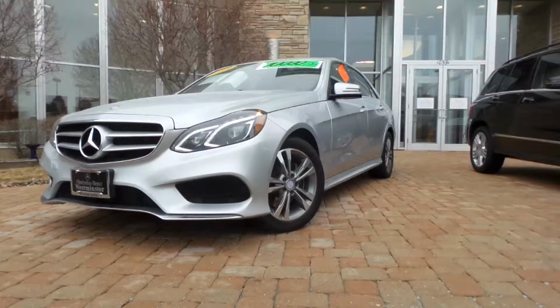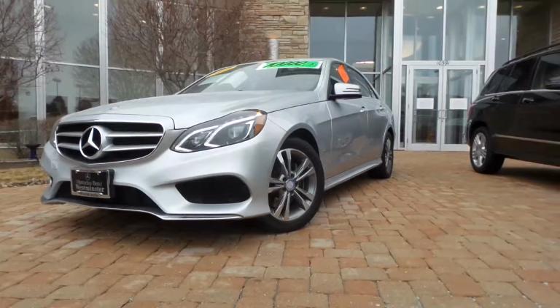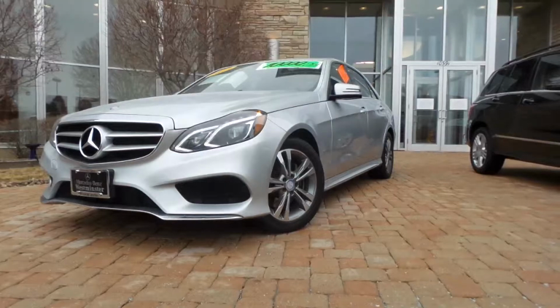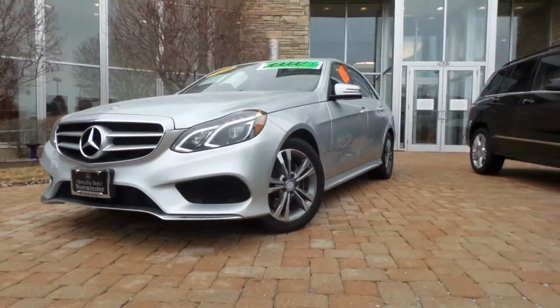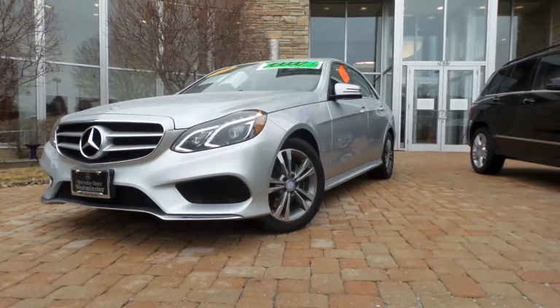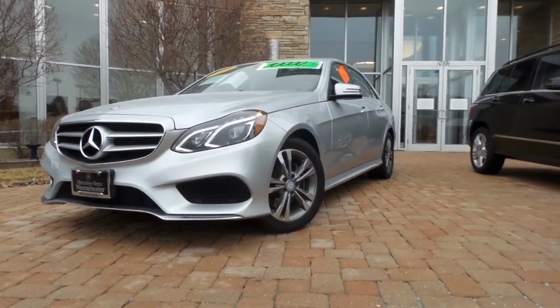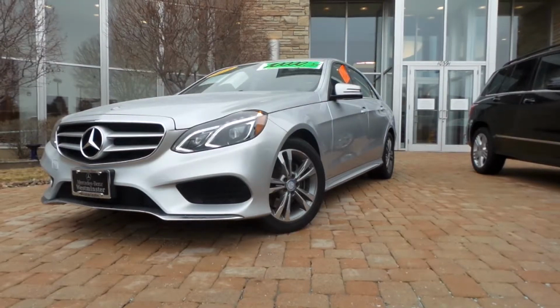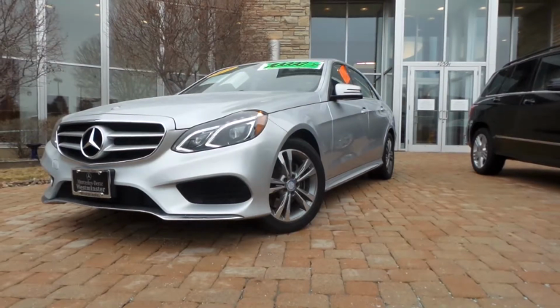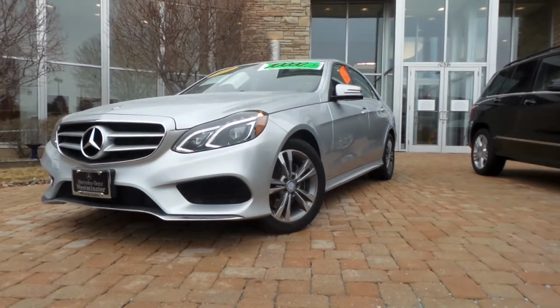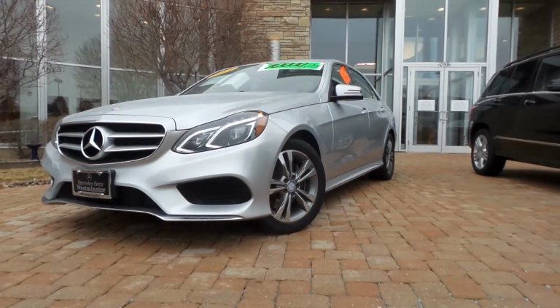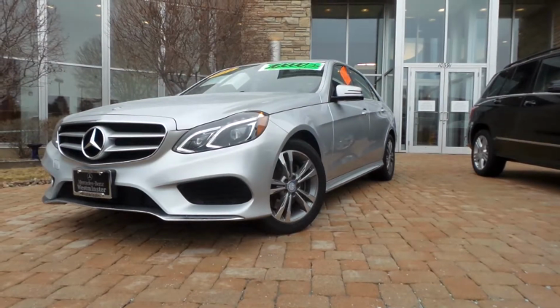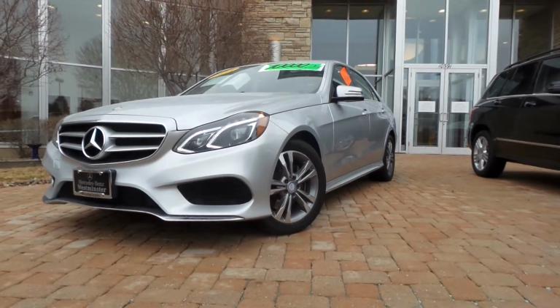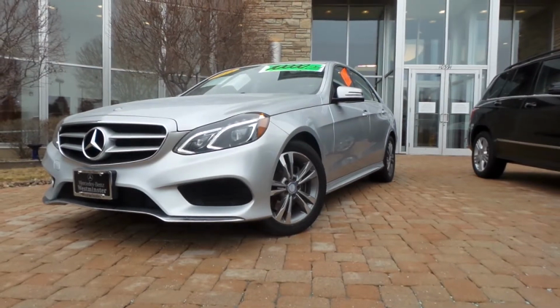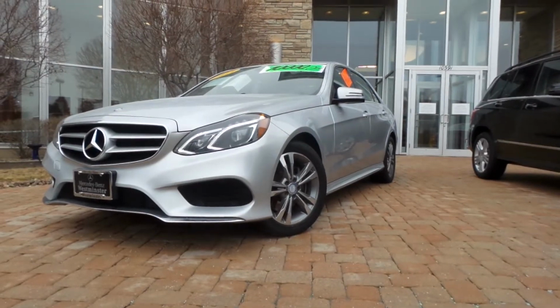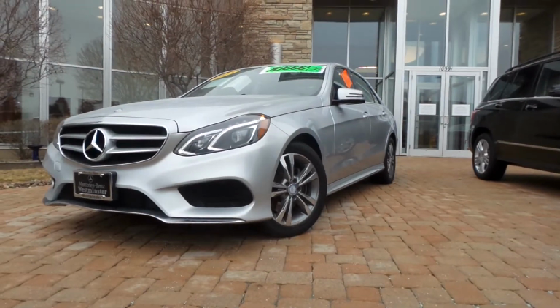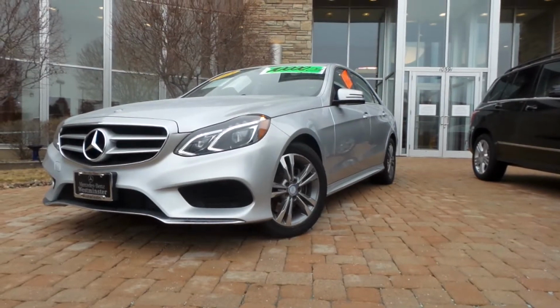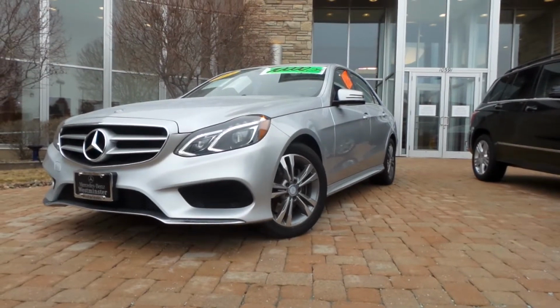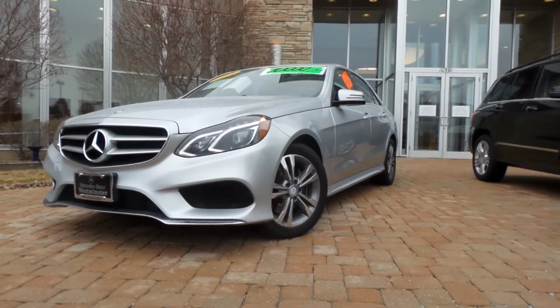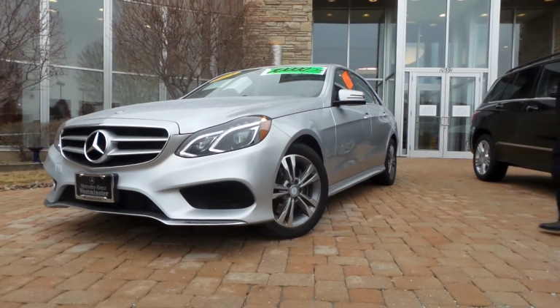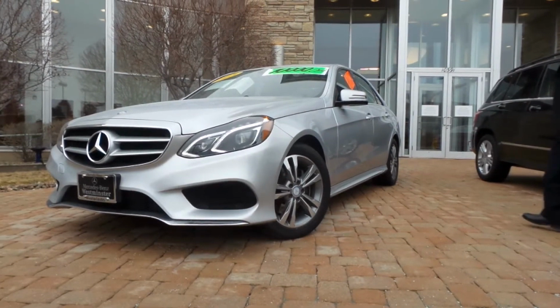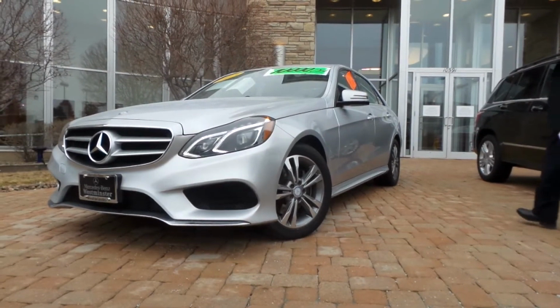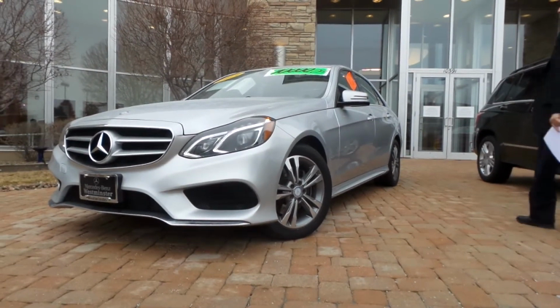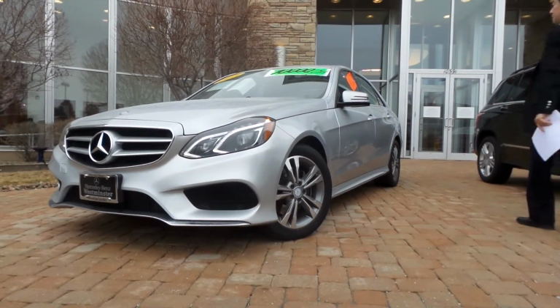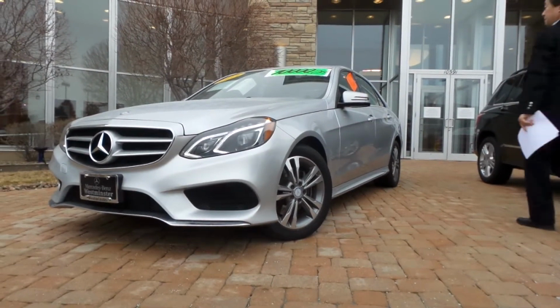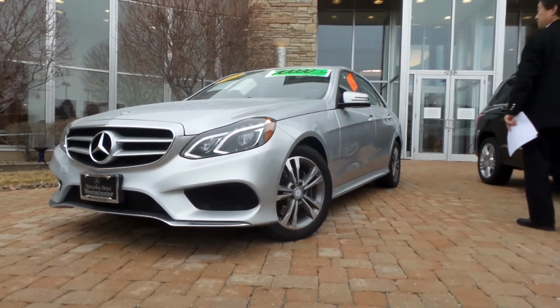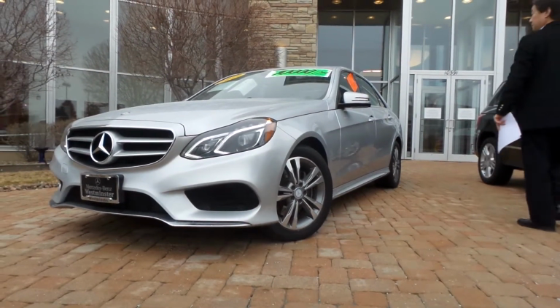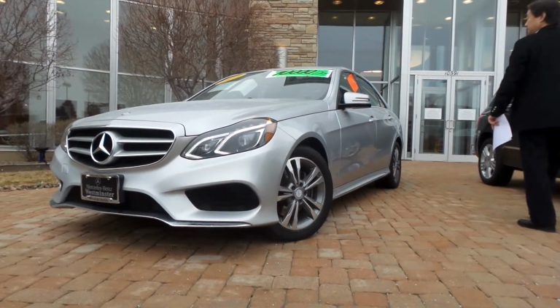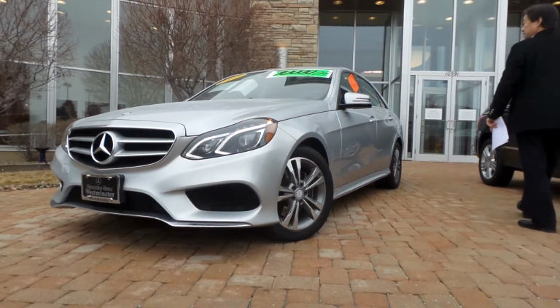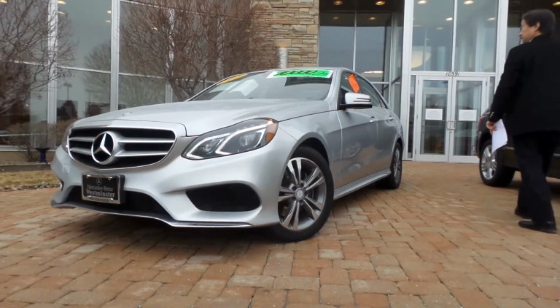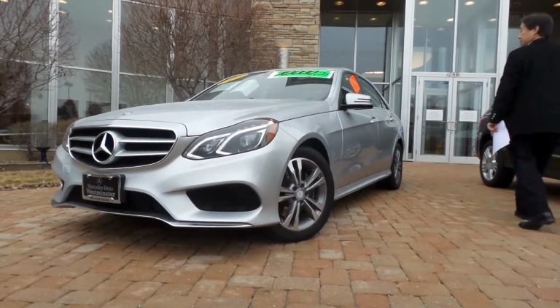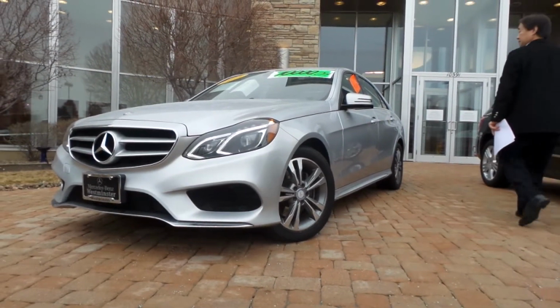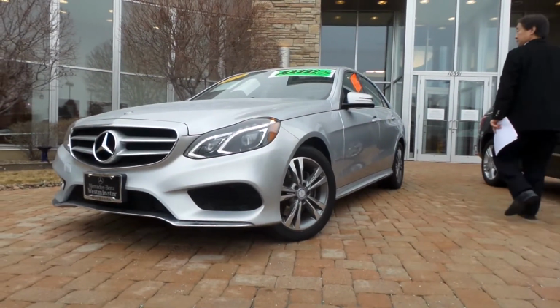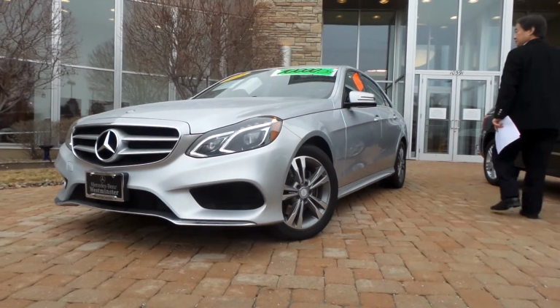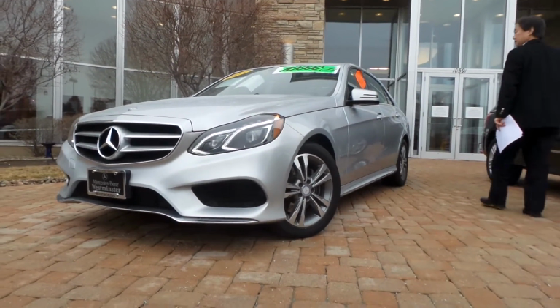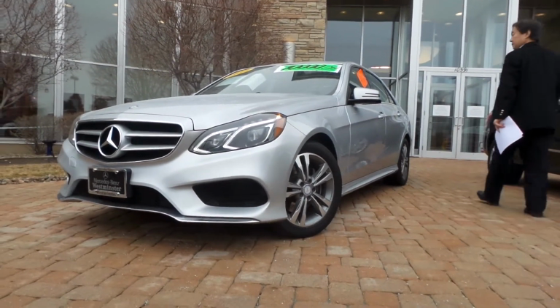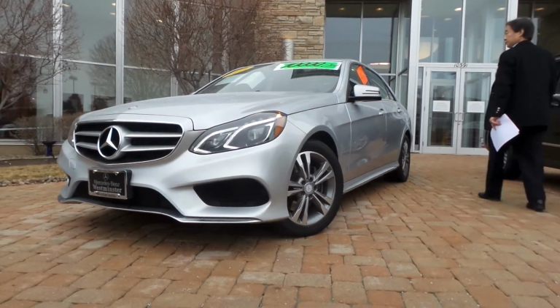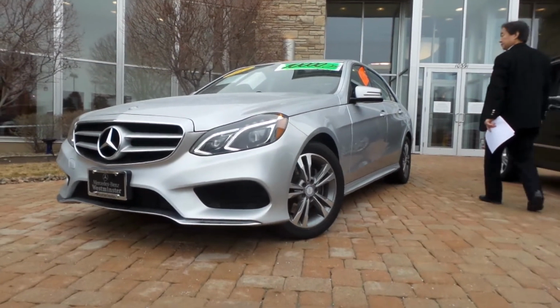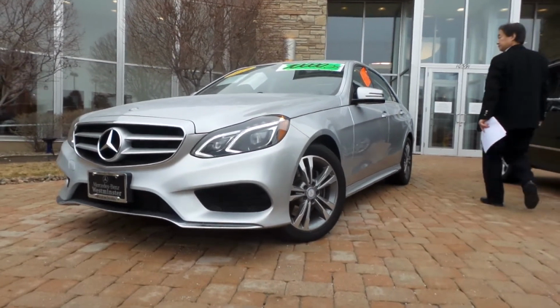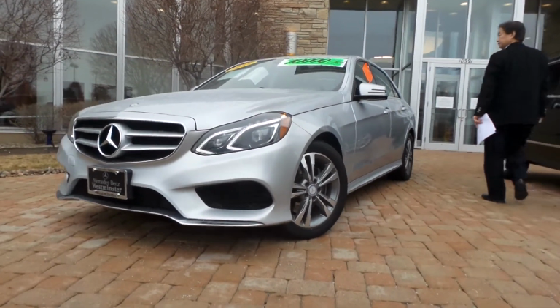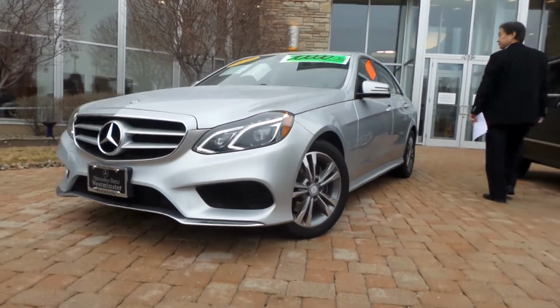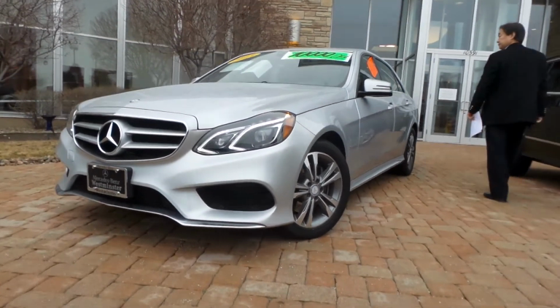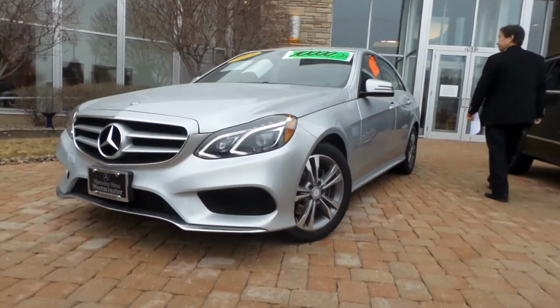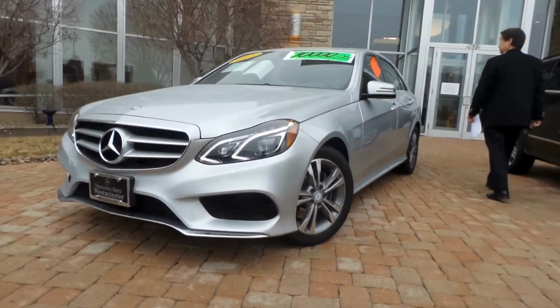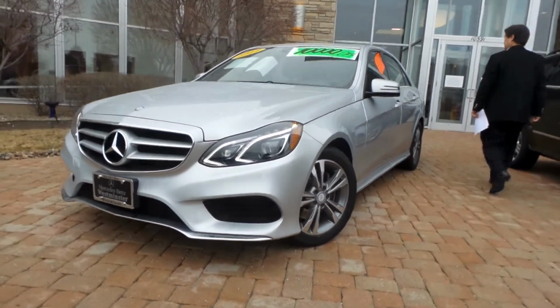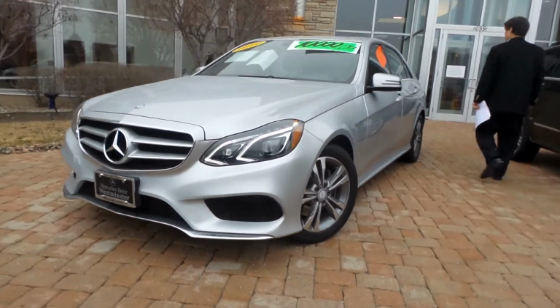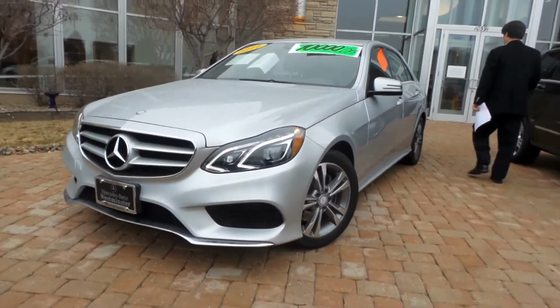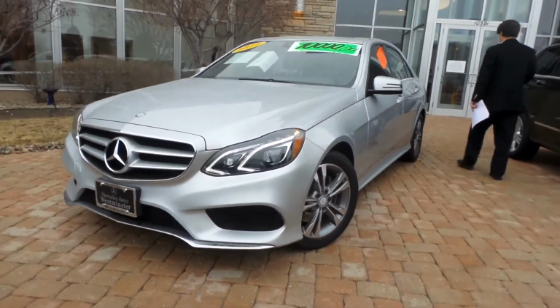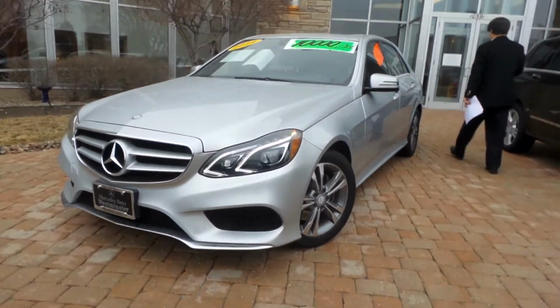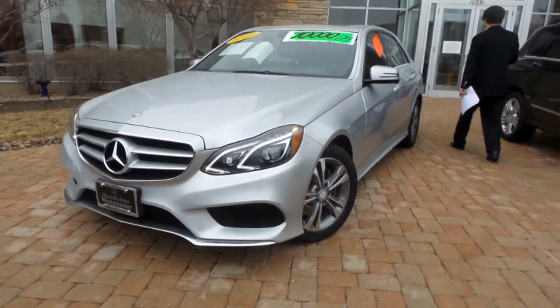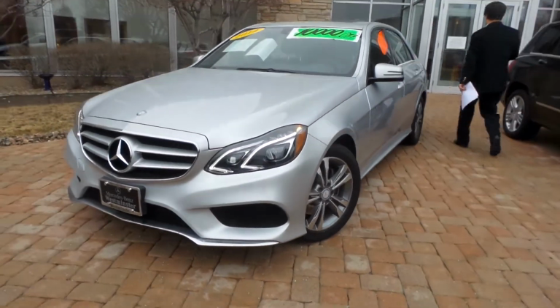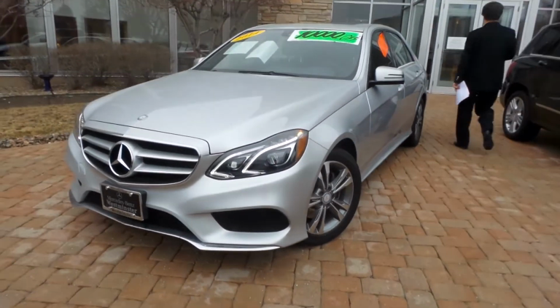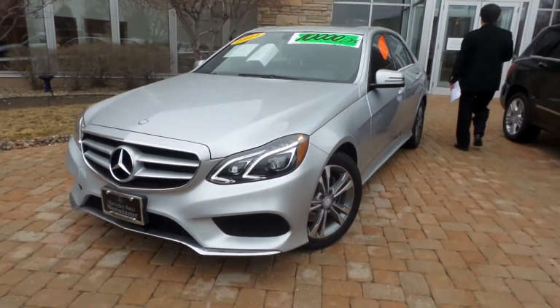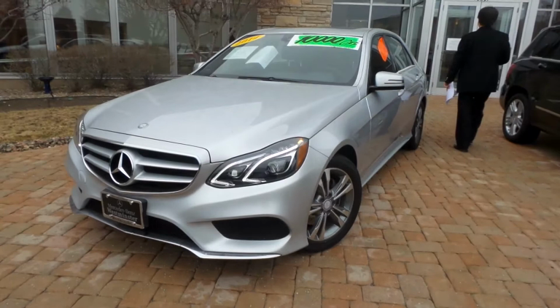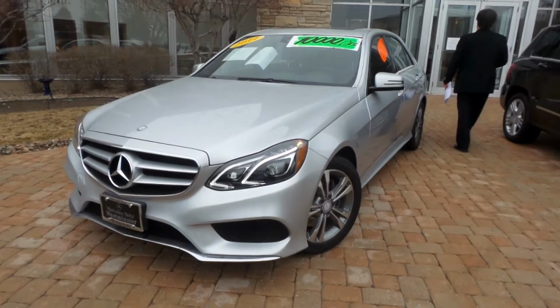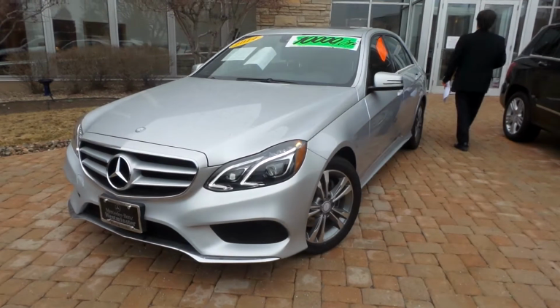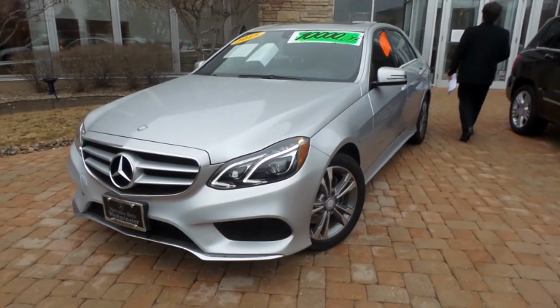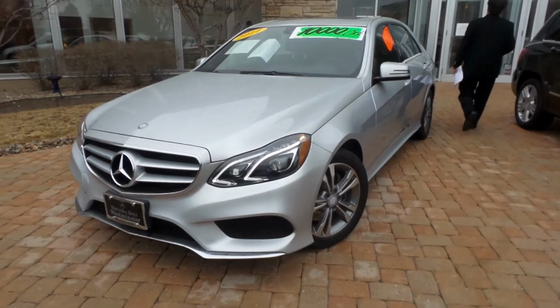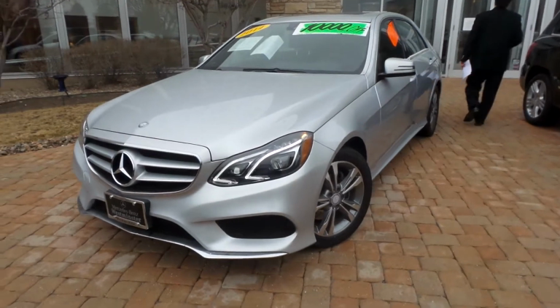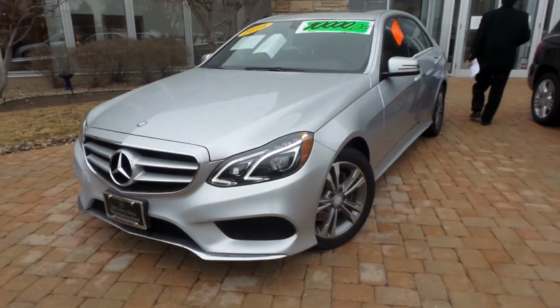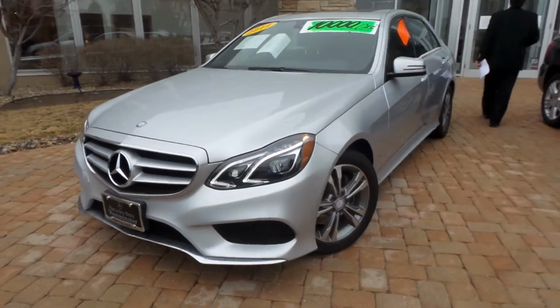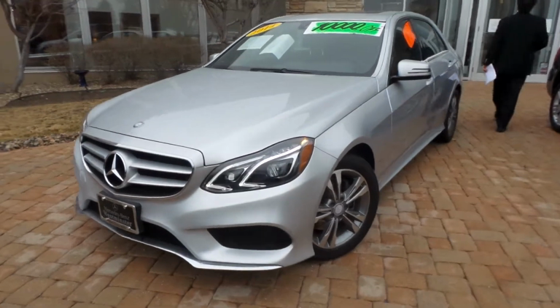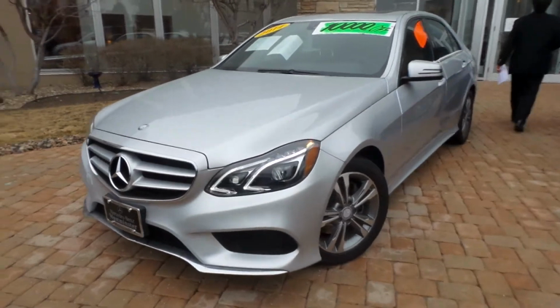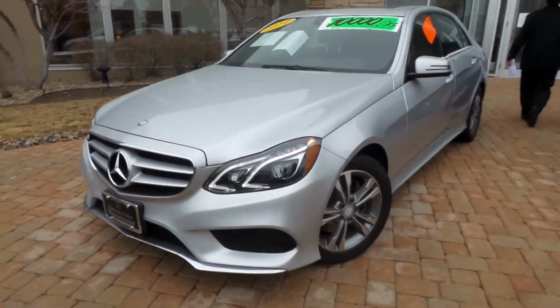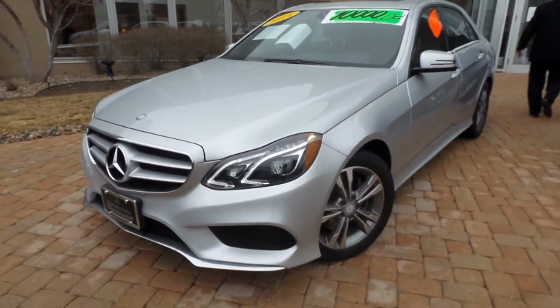Good morning Mike. This is Jeff with Mercedes-Benz of Westminster. Just wanted to give you a quick video tour on this E250 Bluetech.